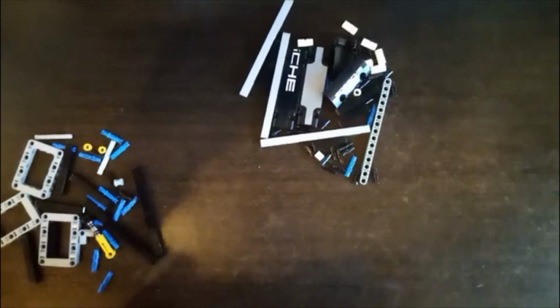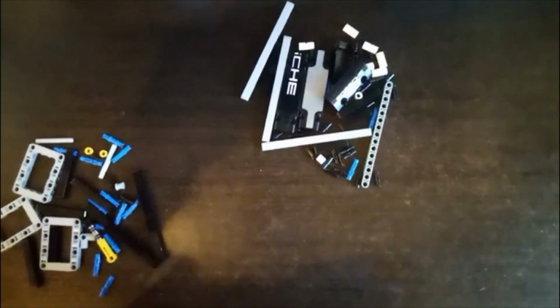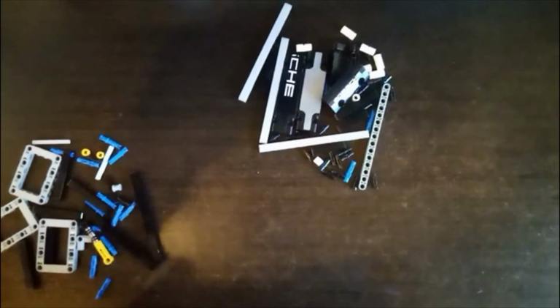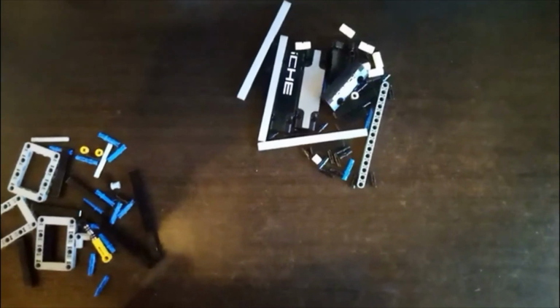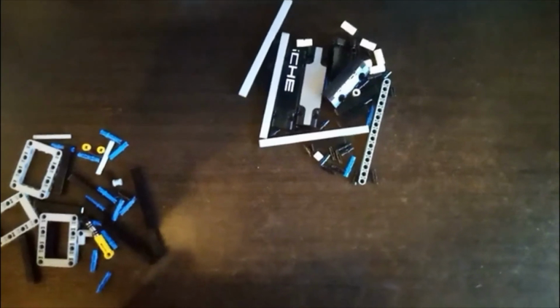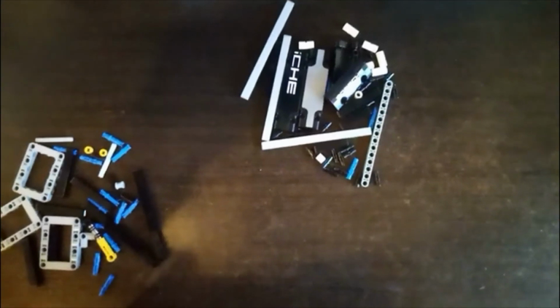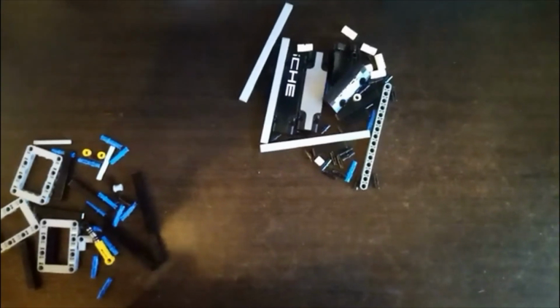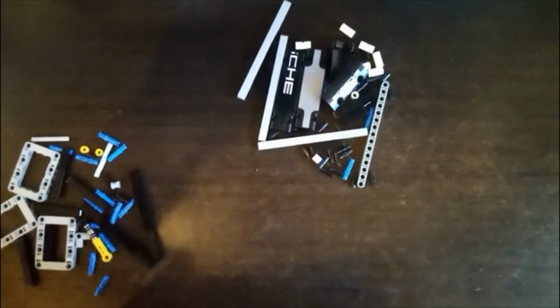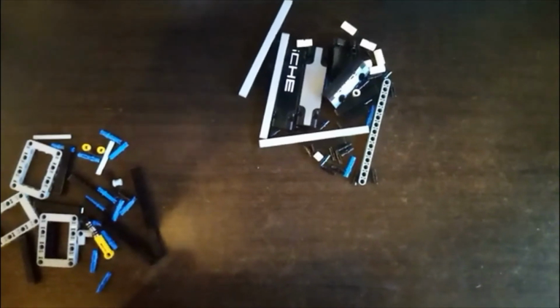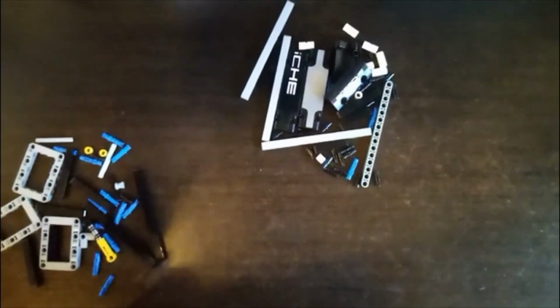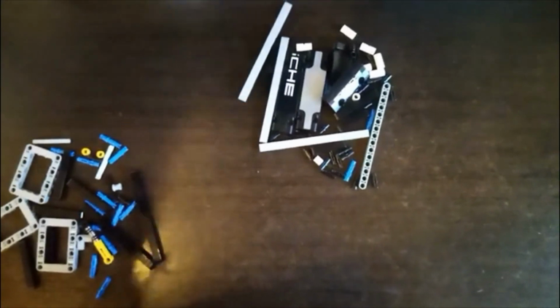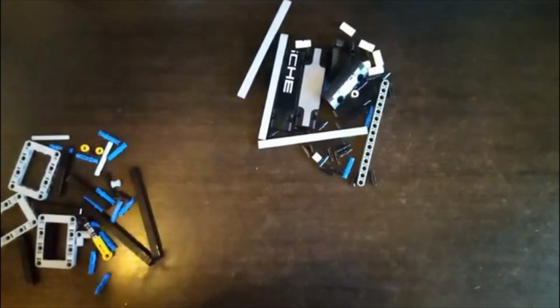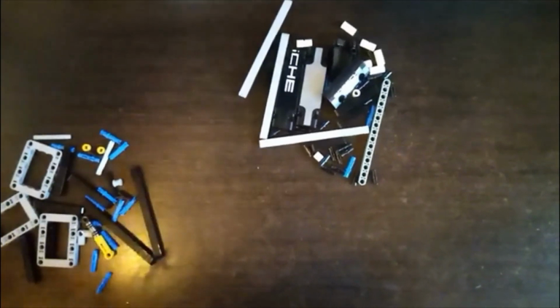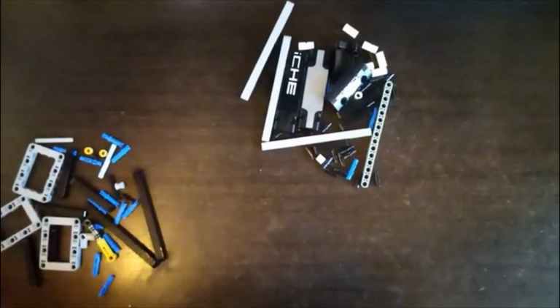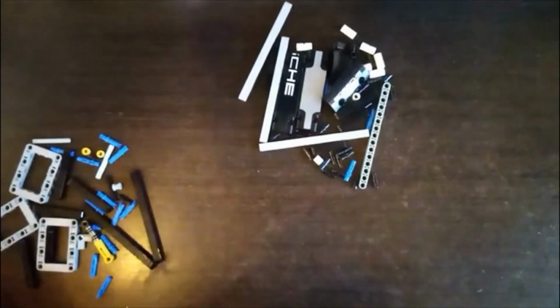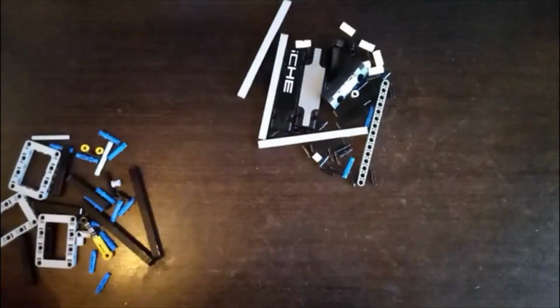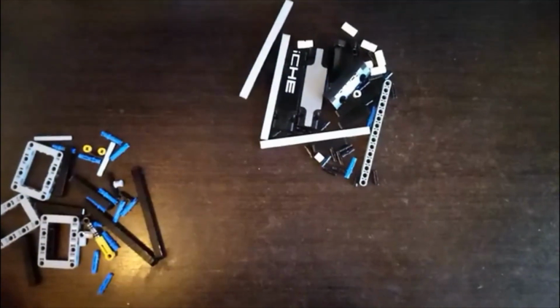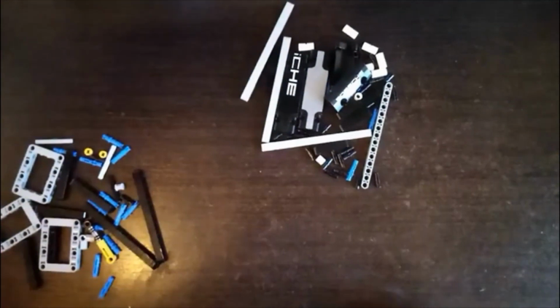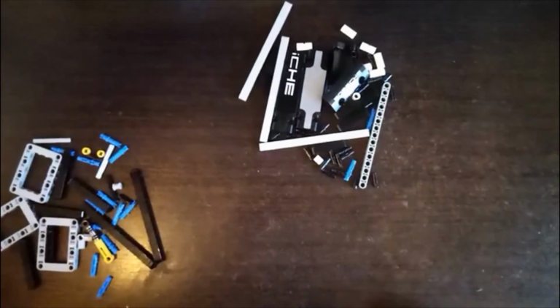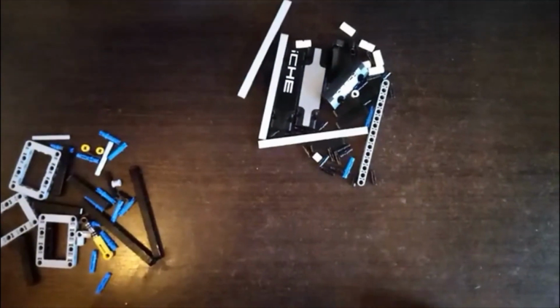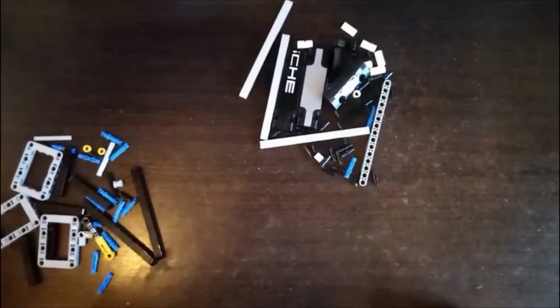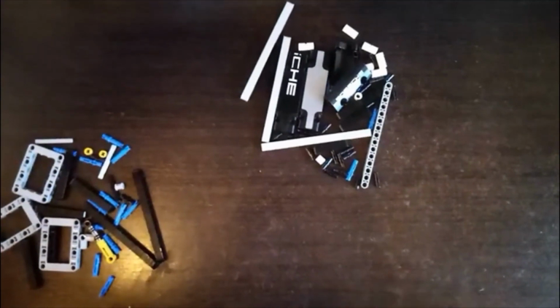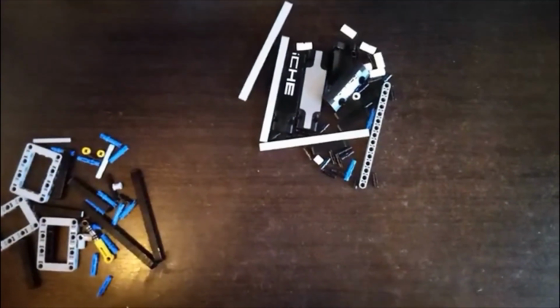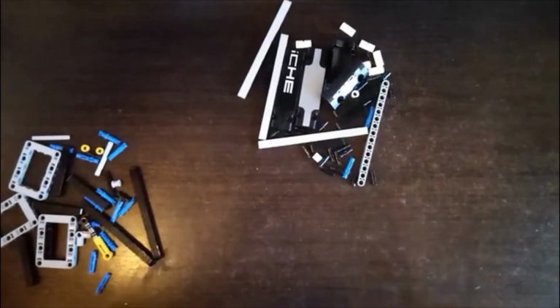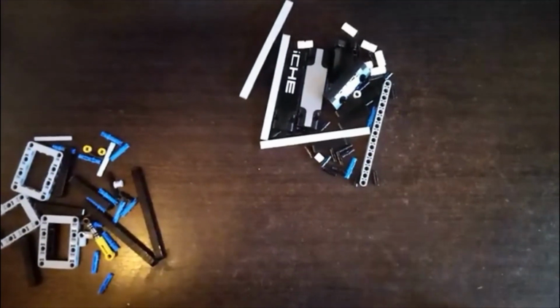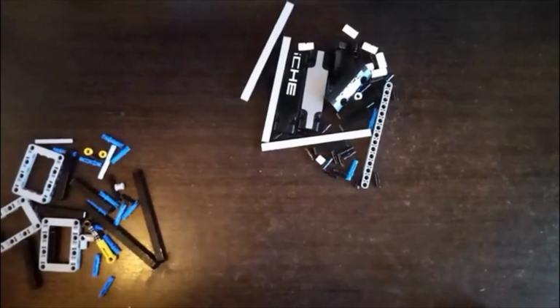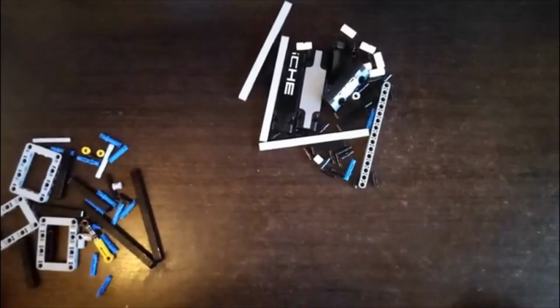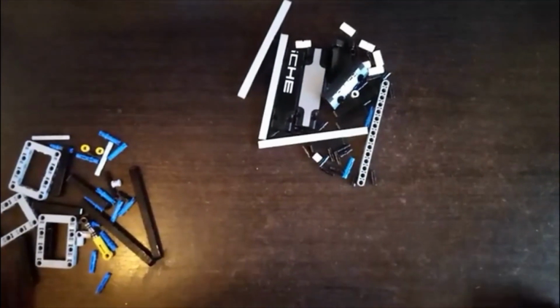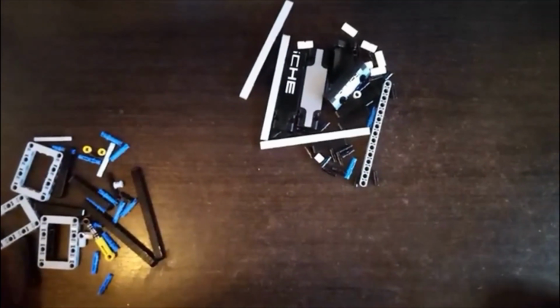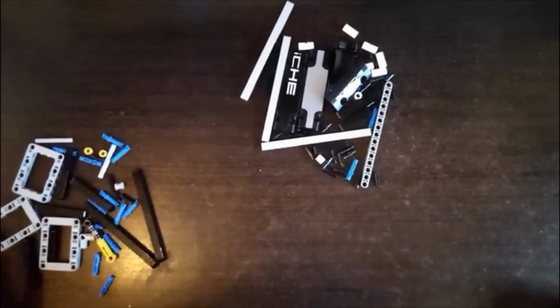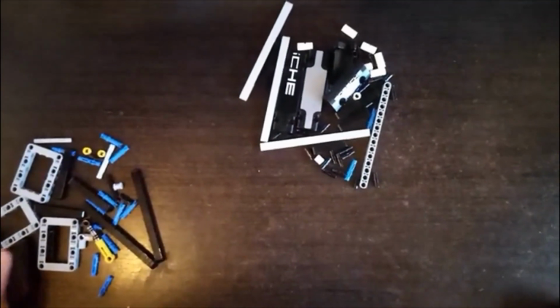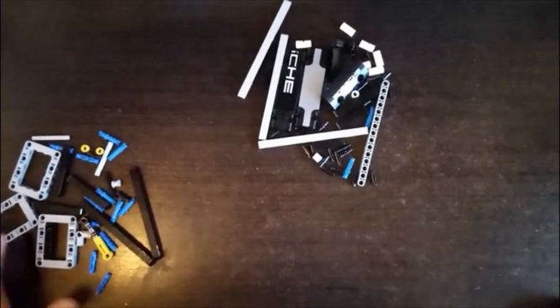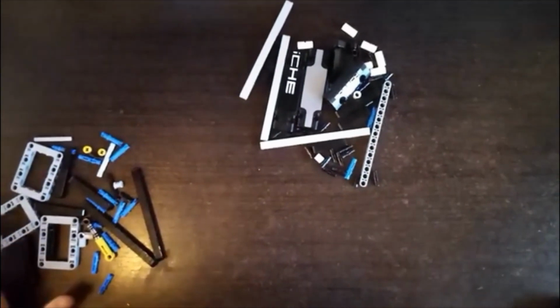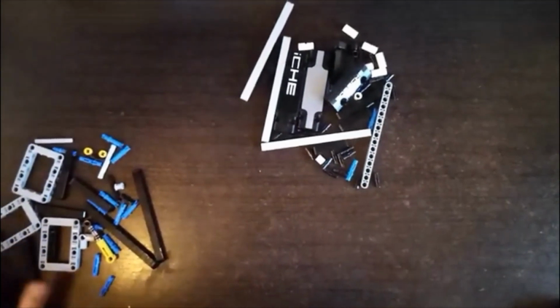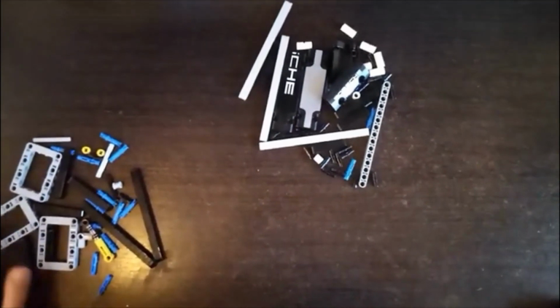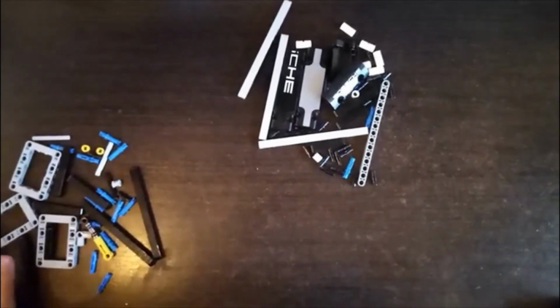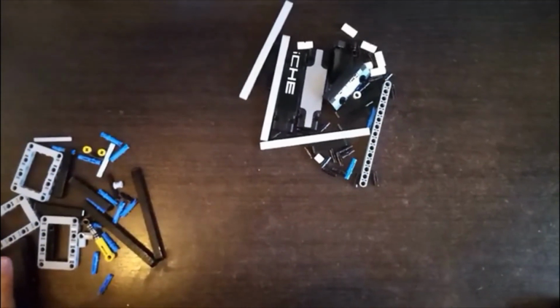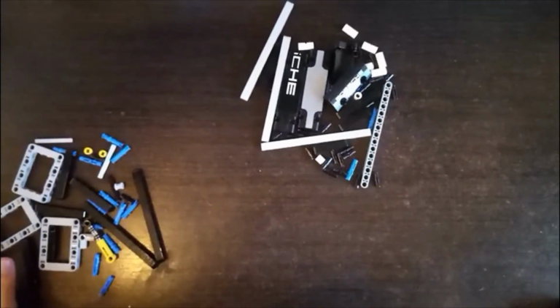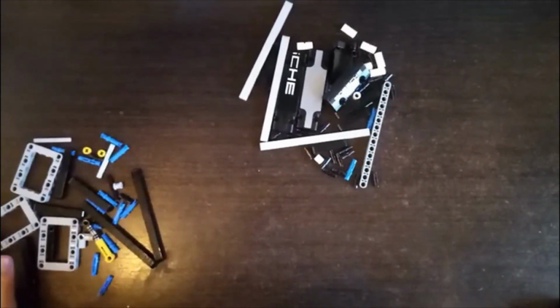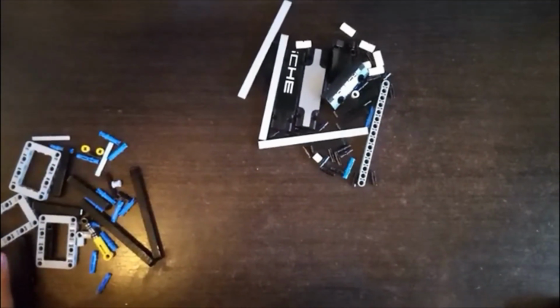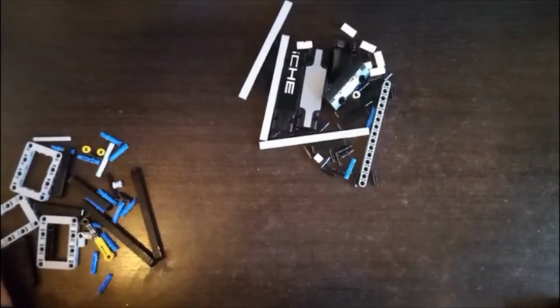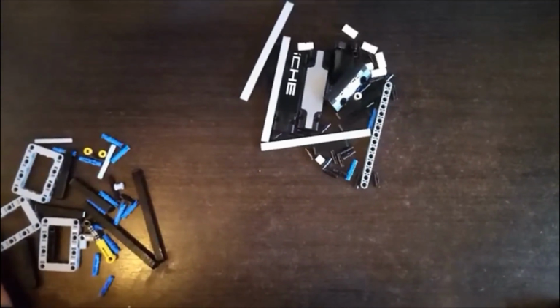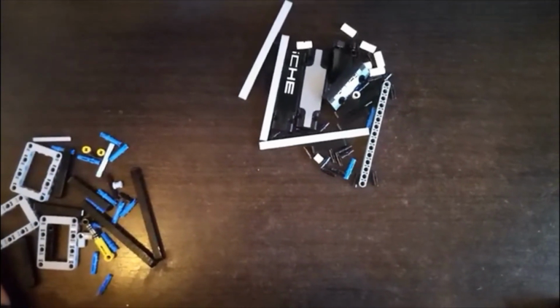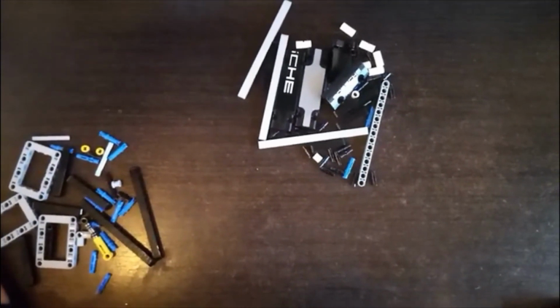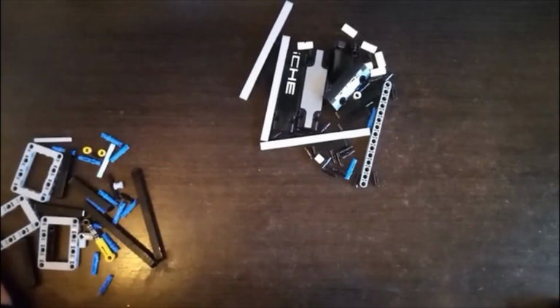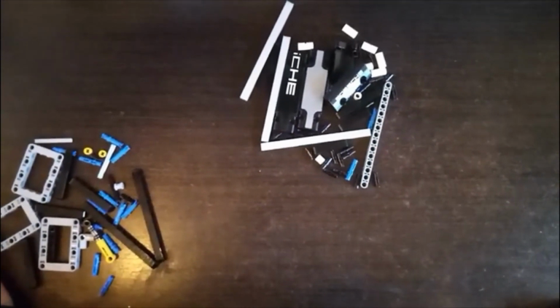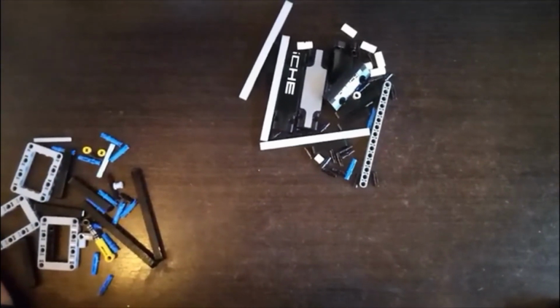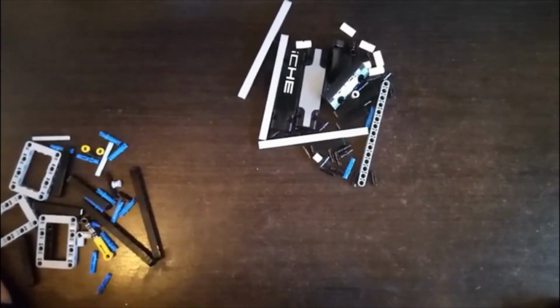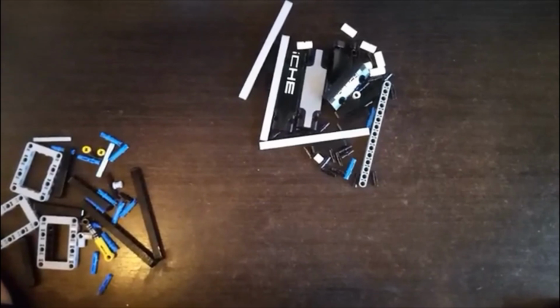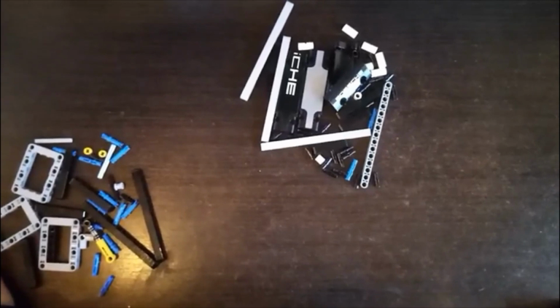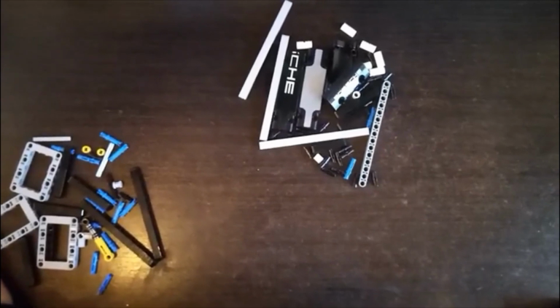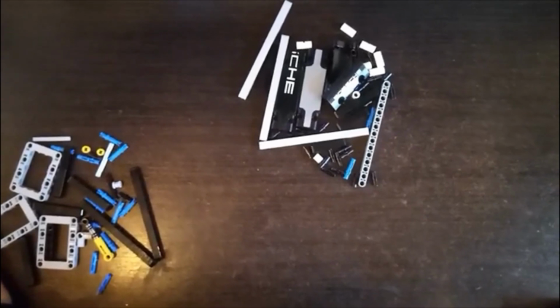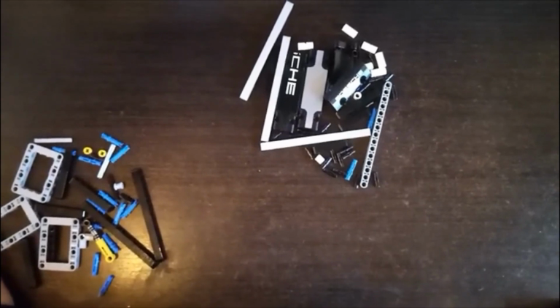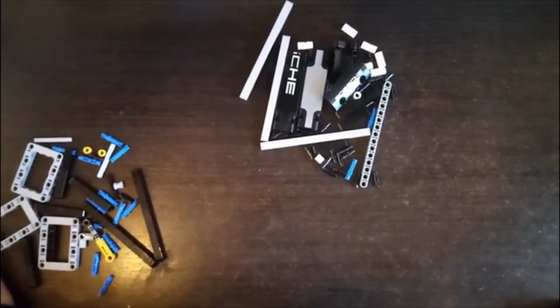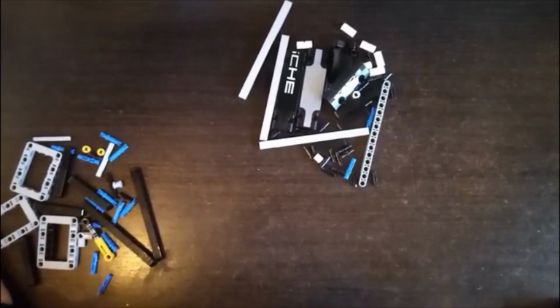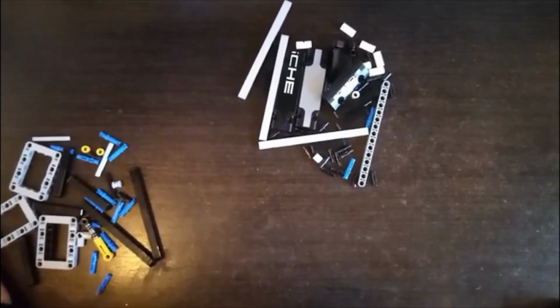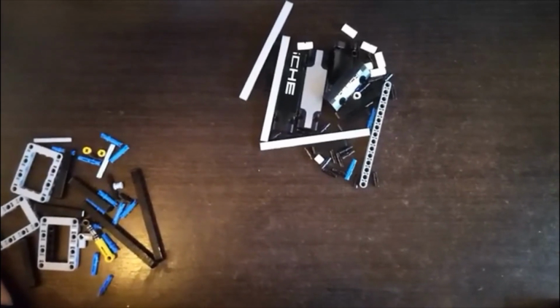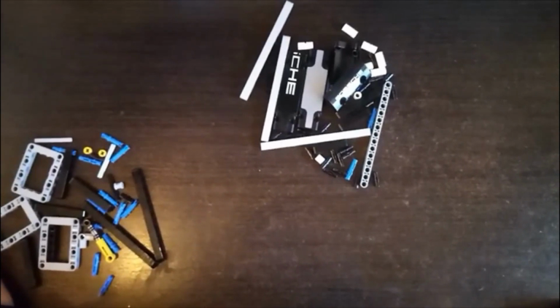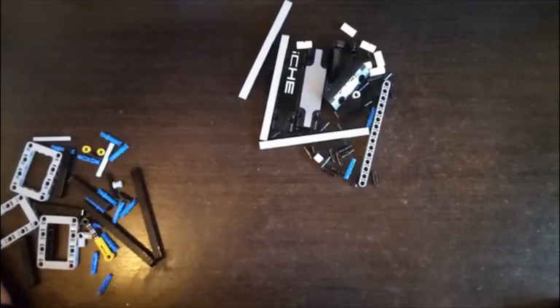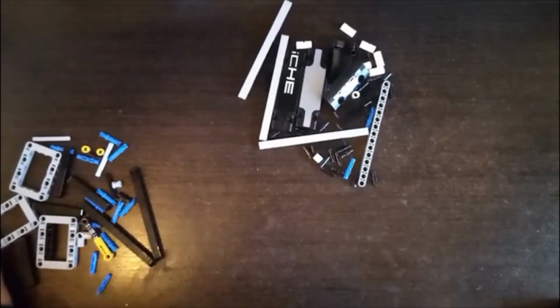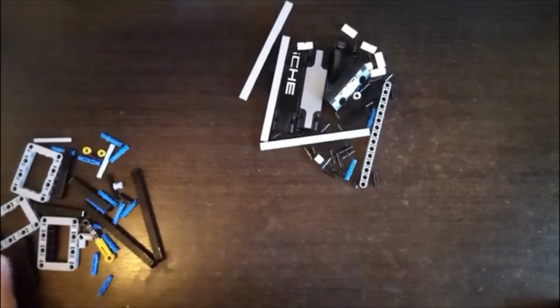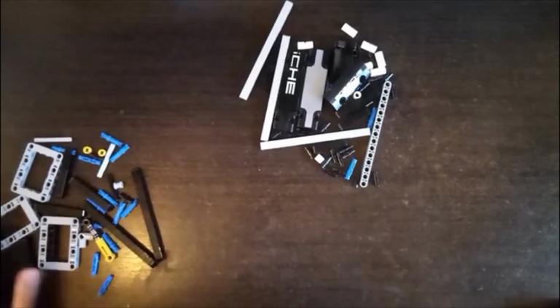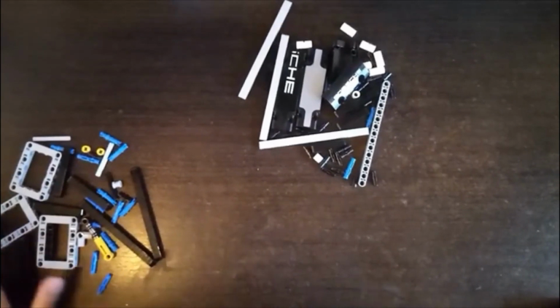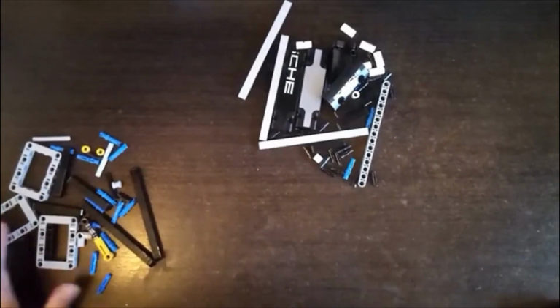Hi everybody, welcome to a new video. I'm BigZoMG and today I'll be showing you how to make a paper model machine.